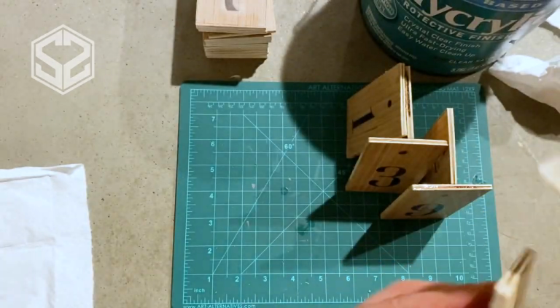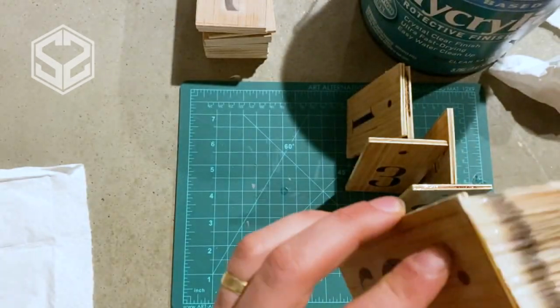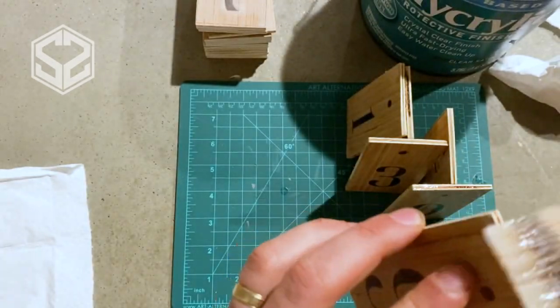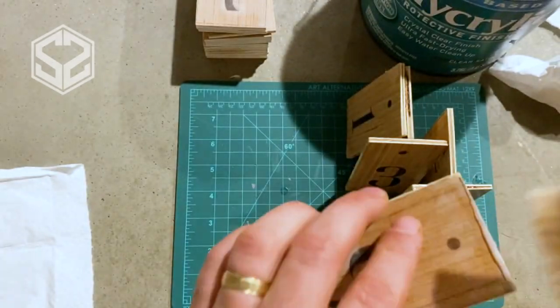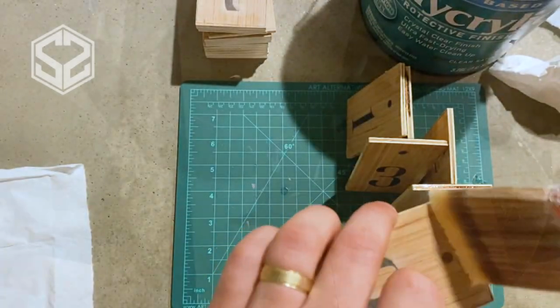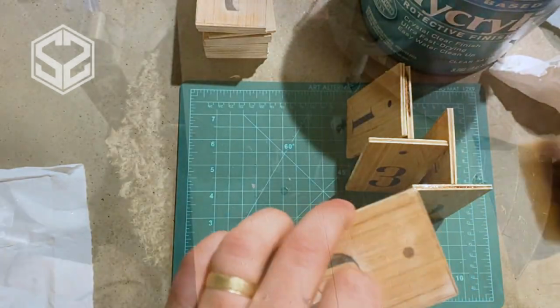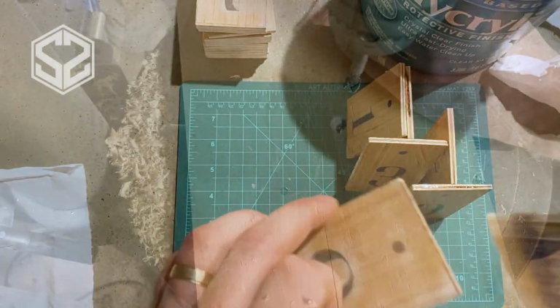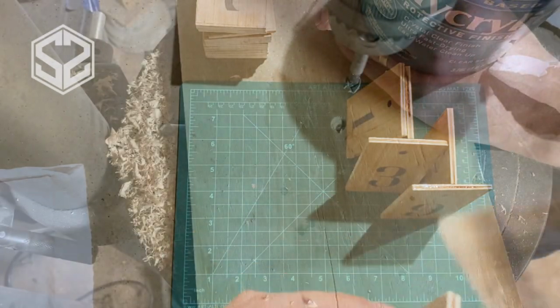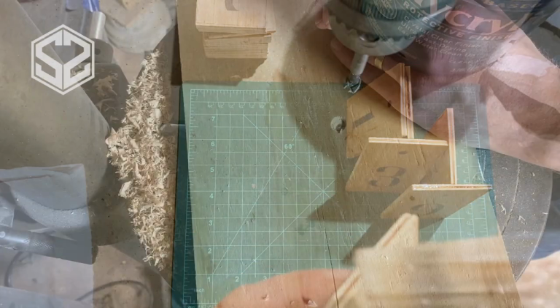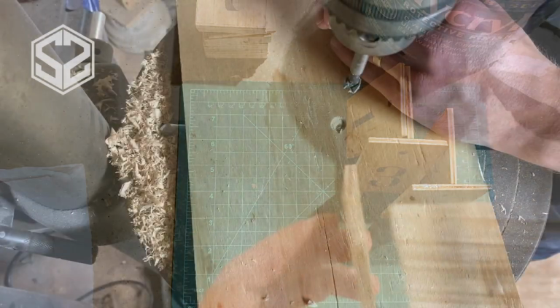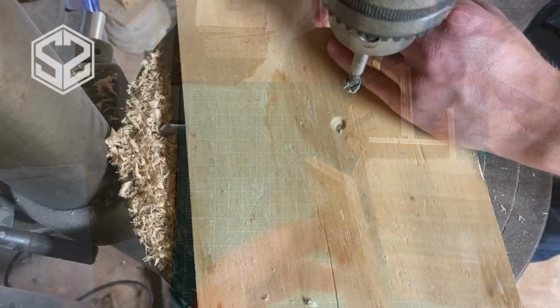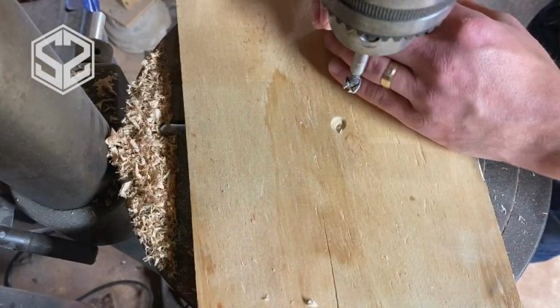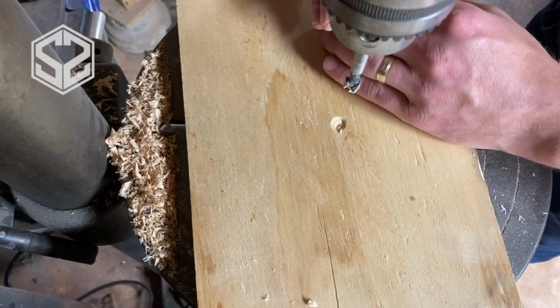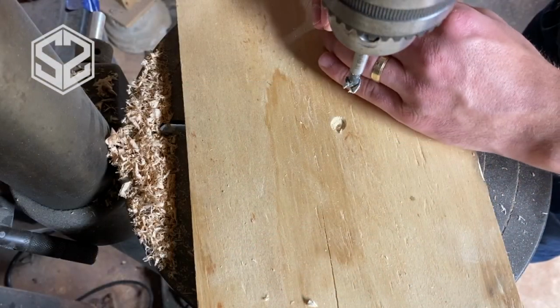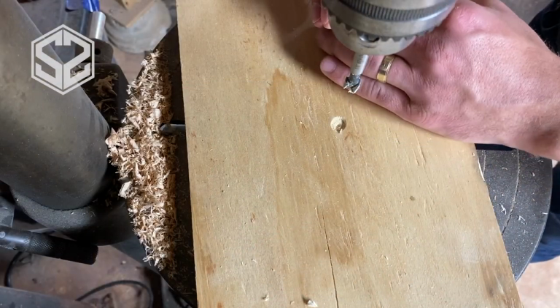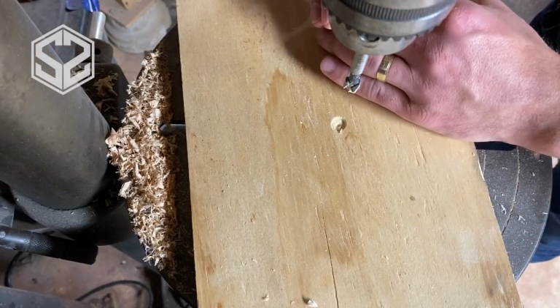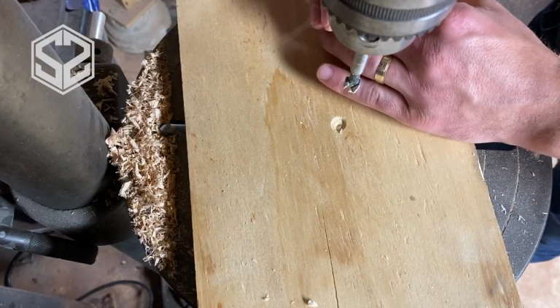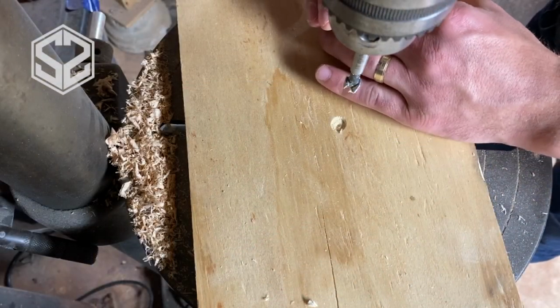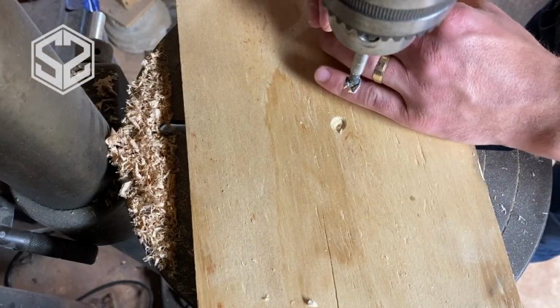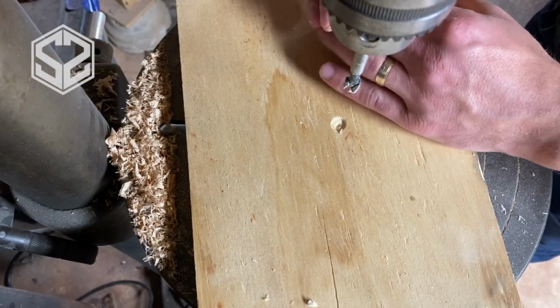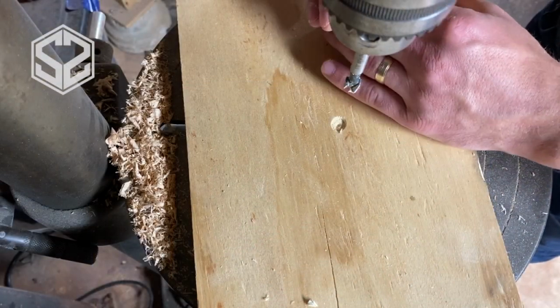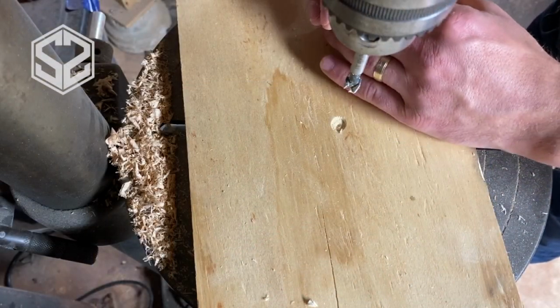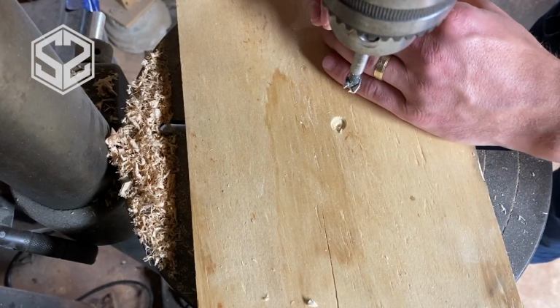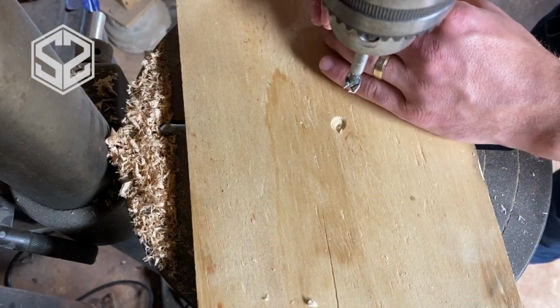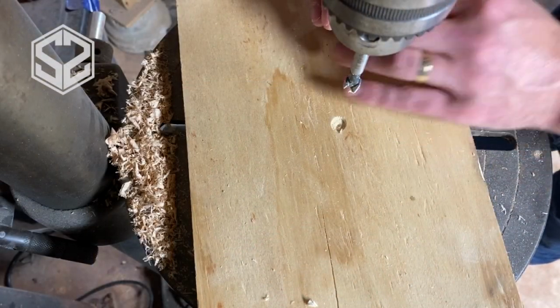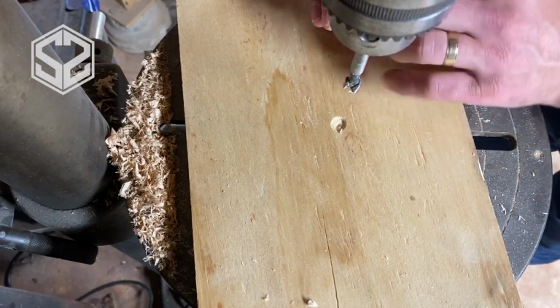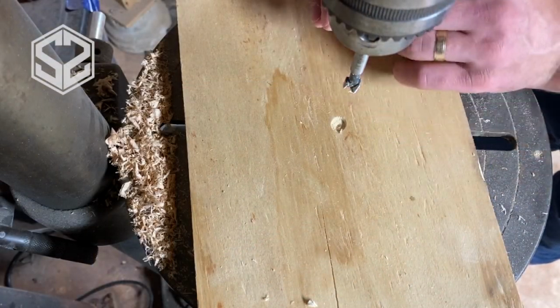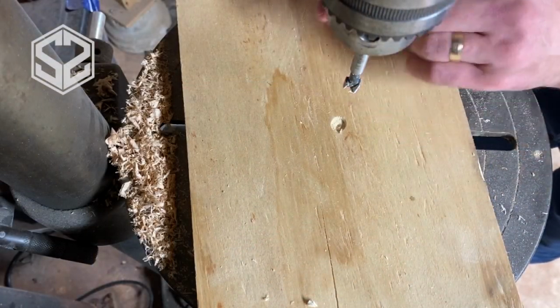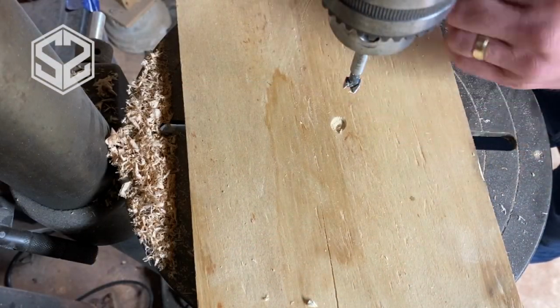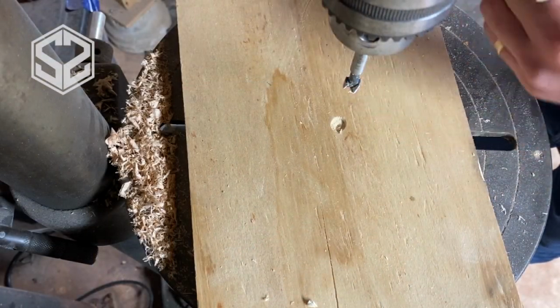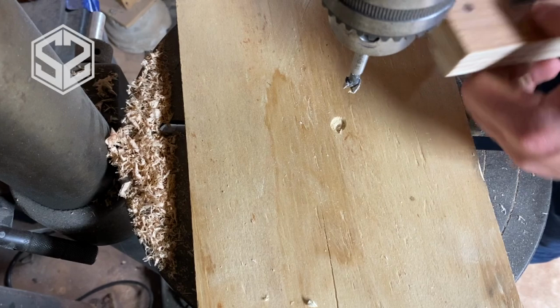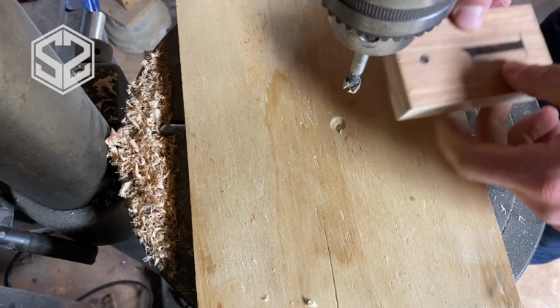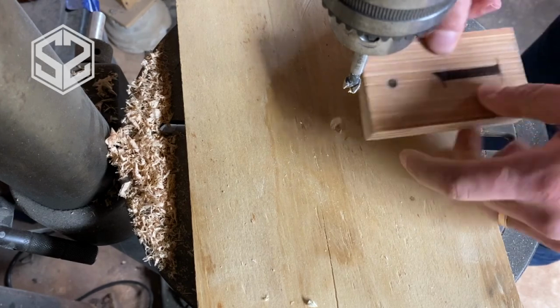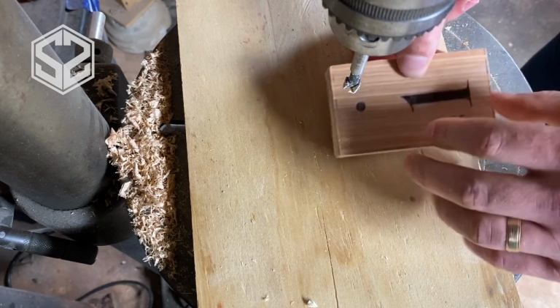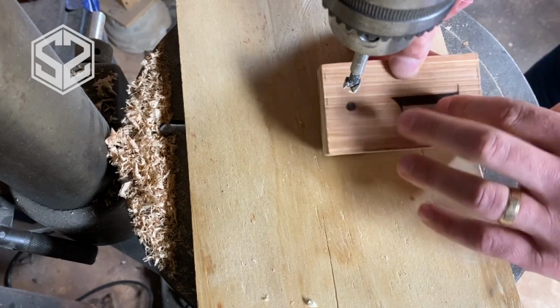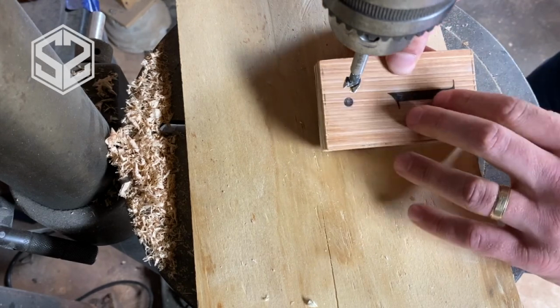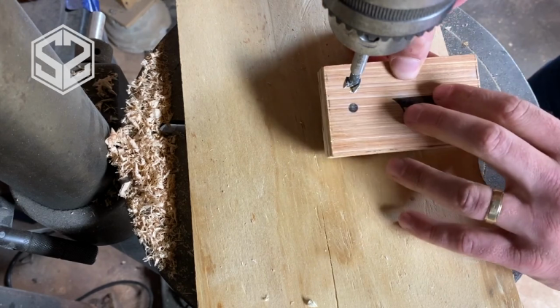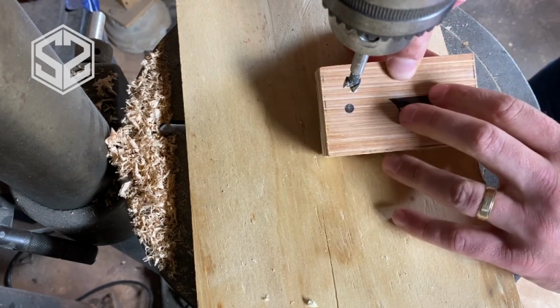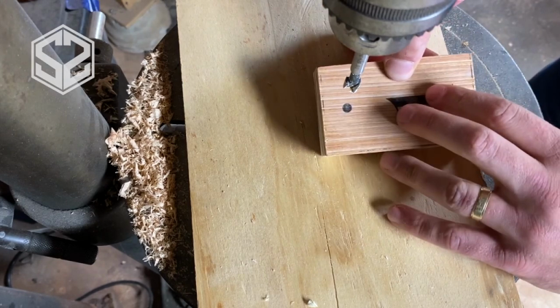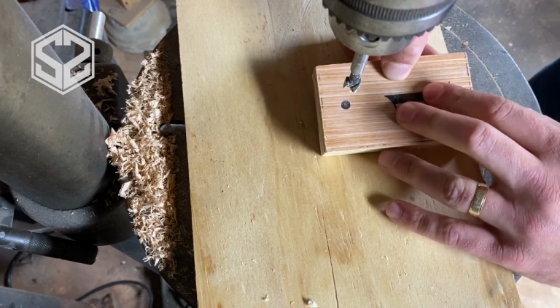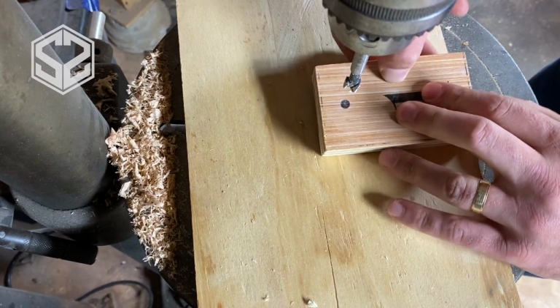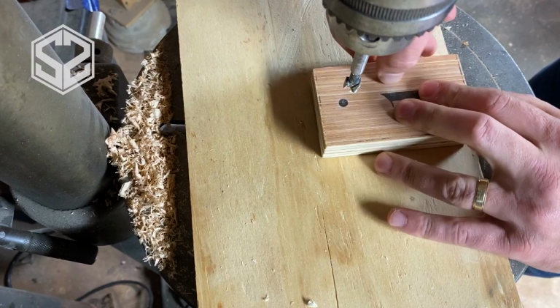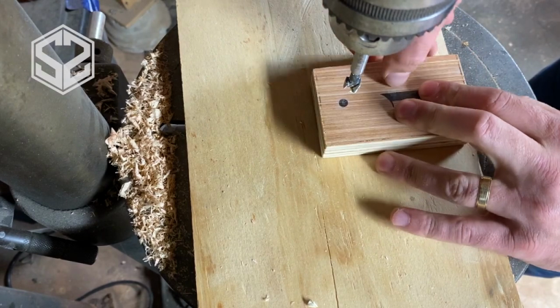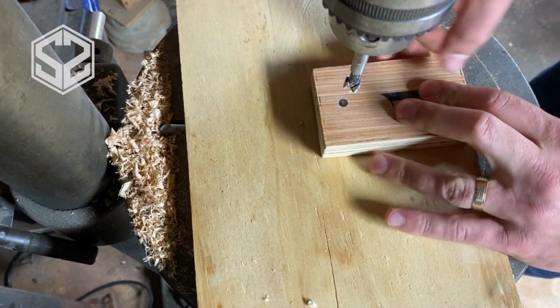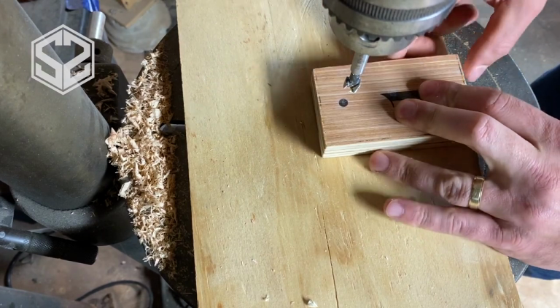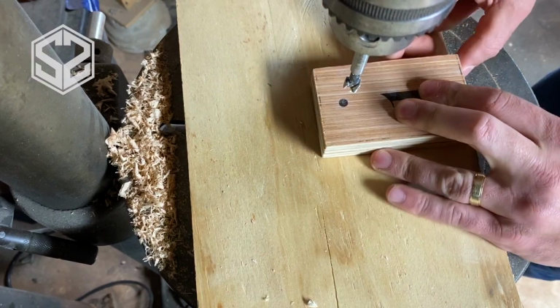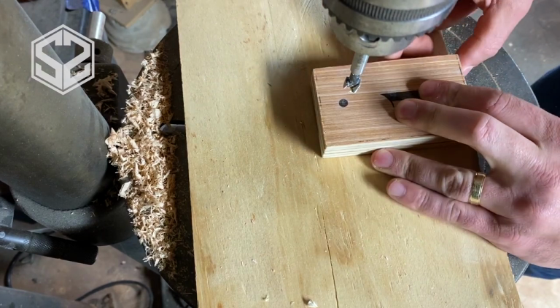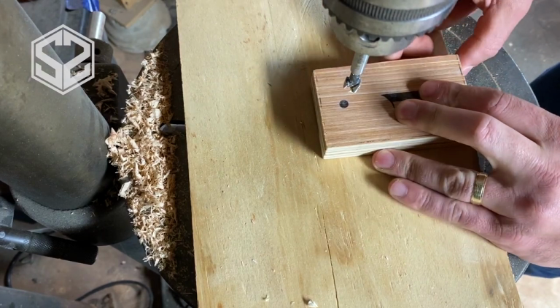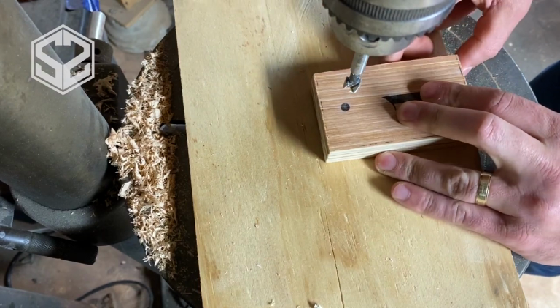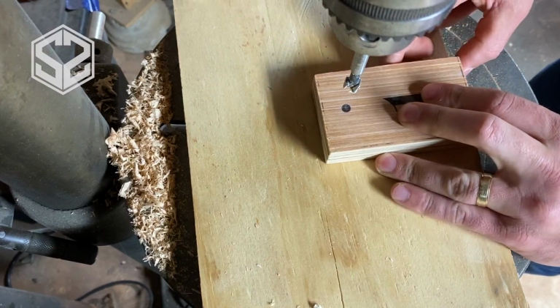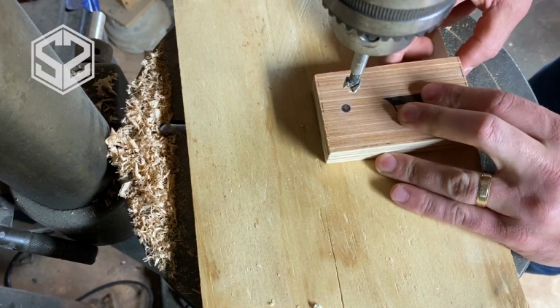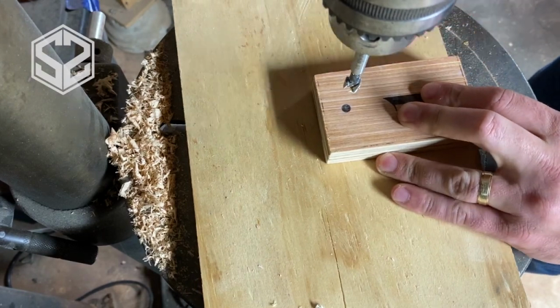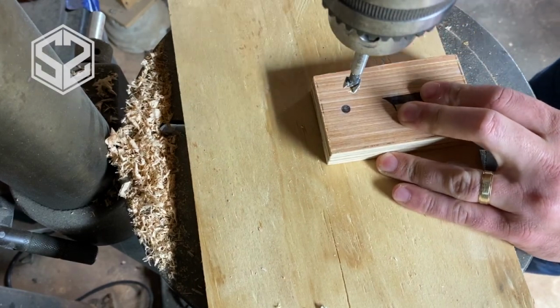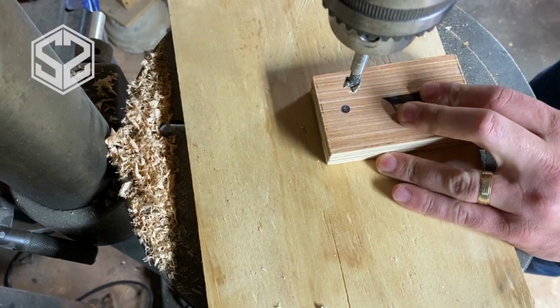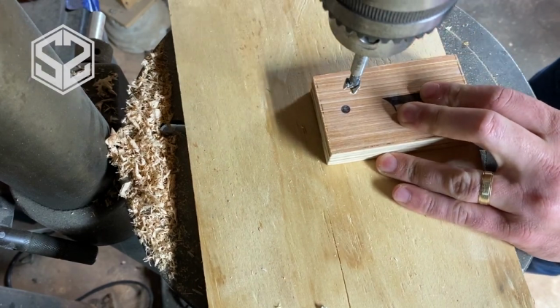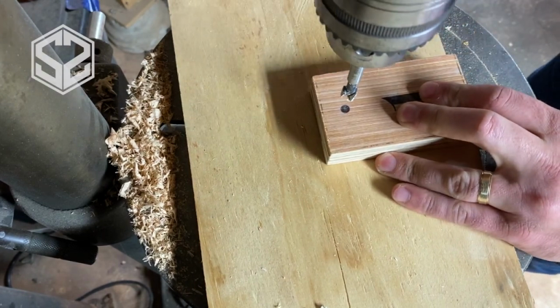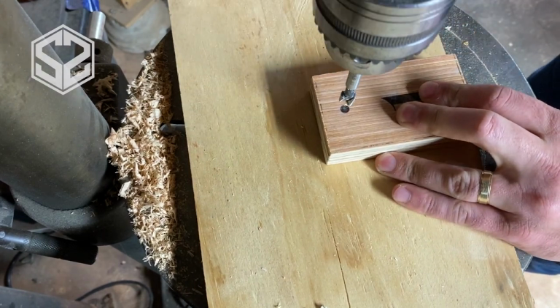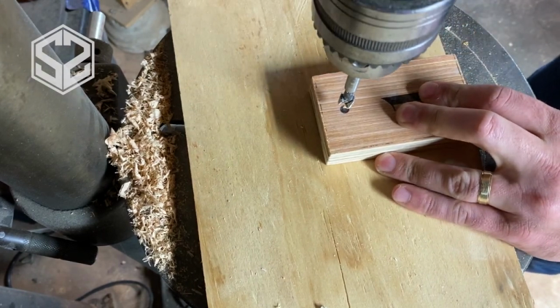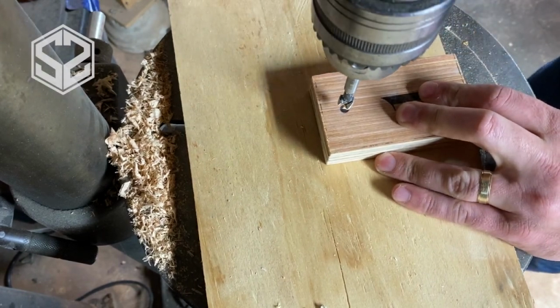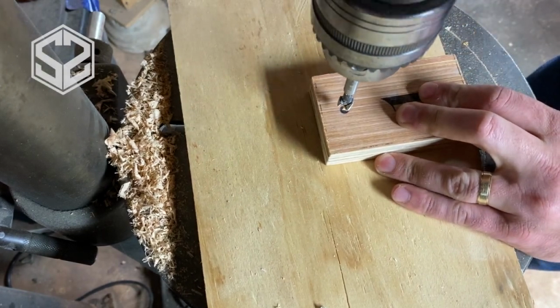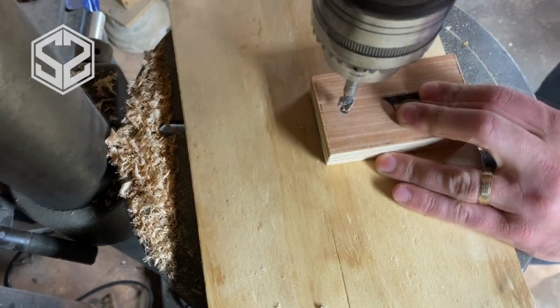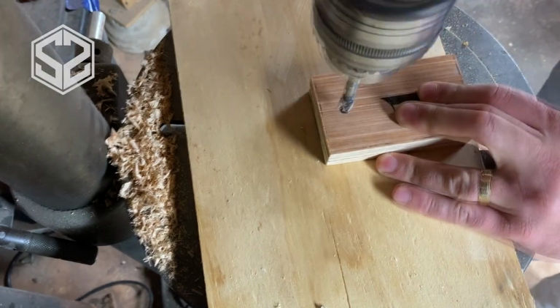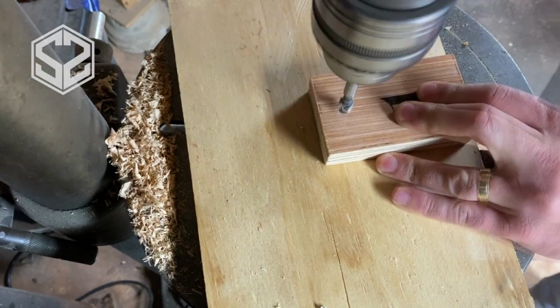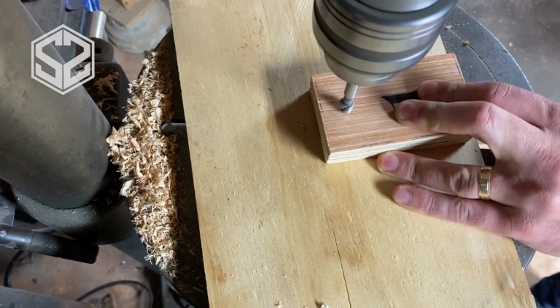Now that all of these have dried and I've put a clear coat on the front and back, I need to drill out the hole that I'm going to be hanging all these numbers with.